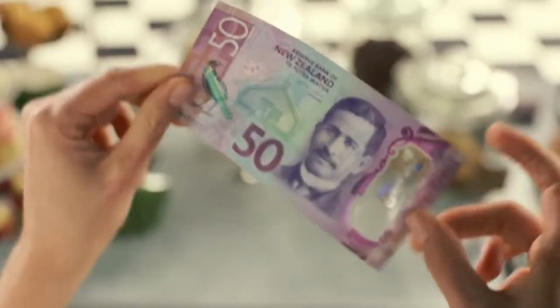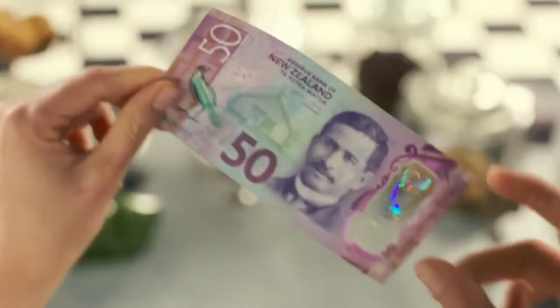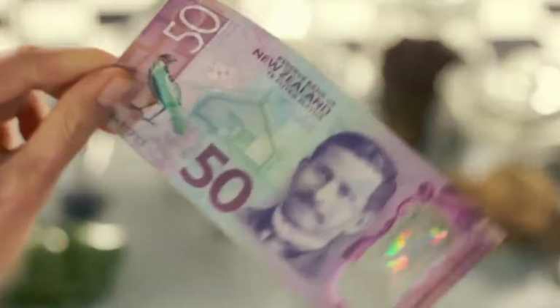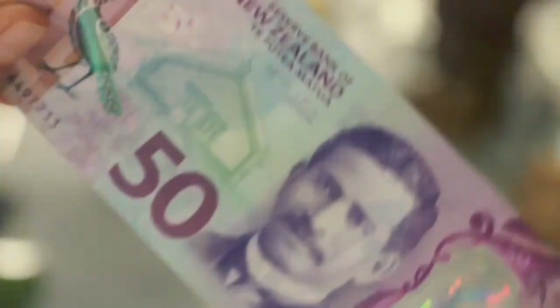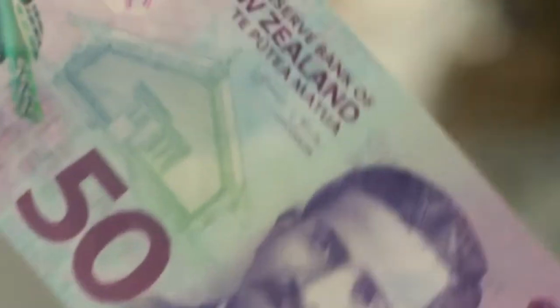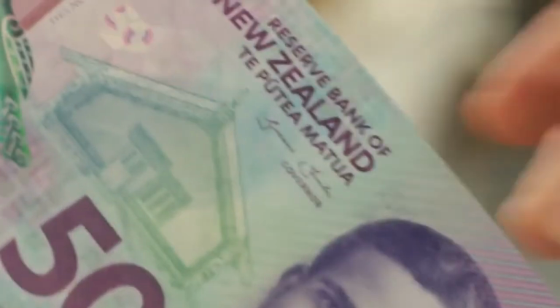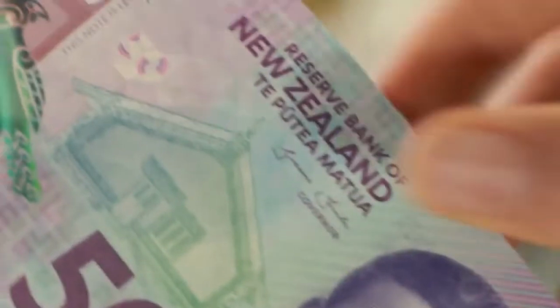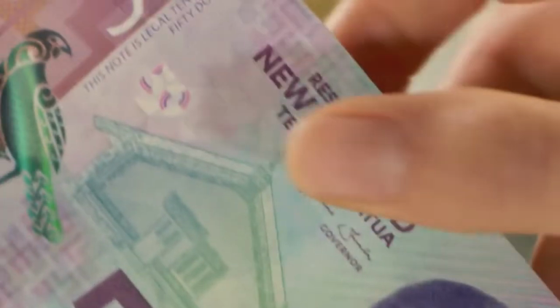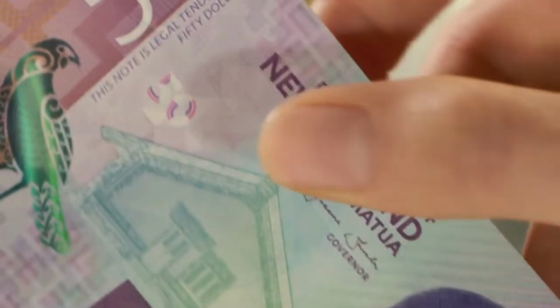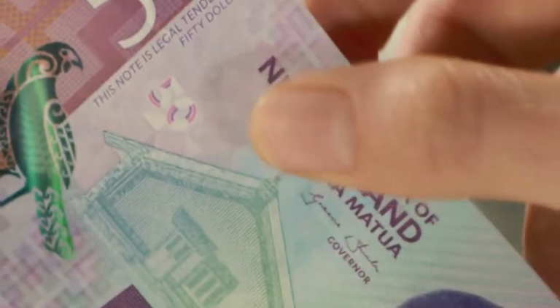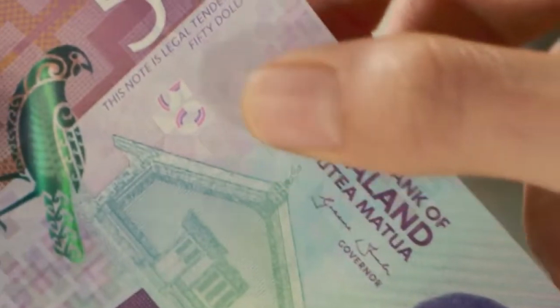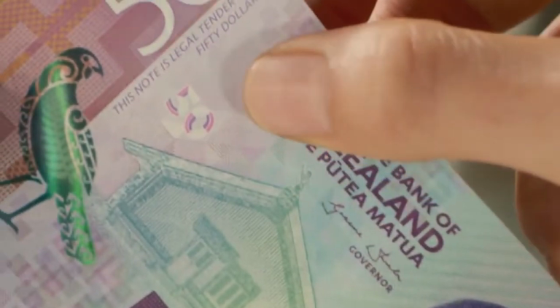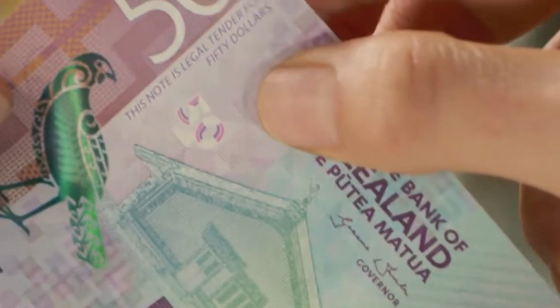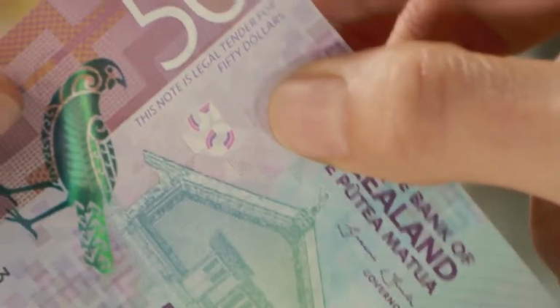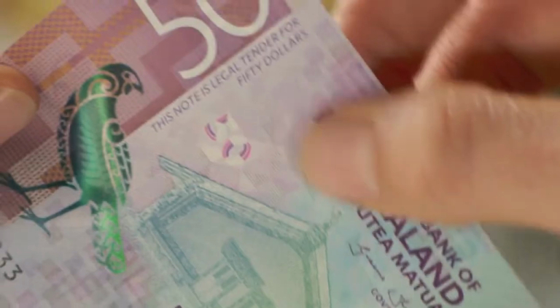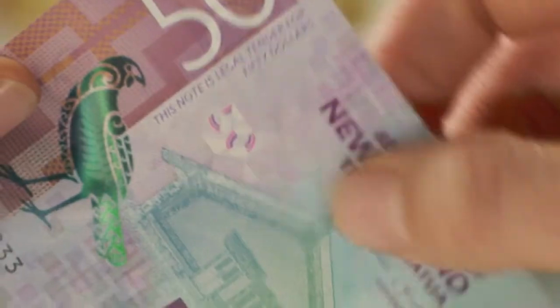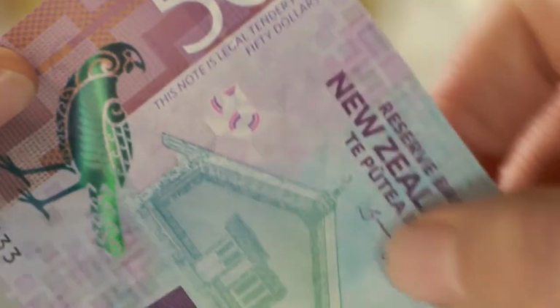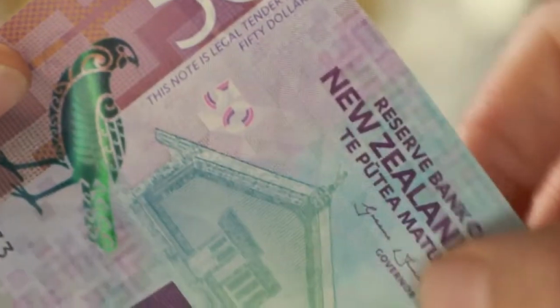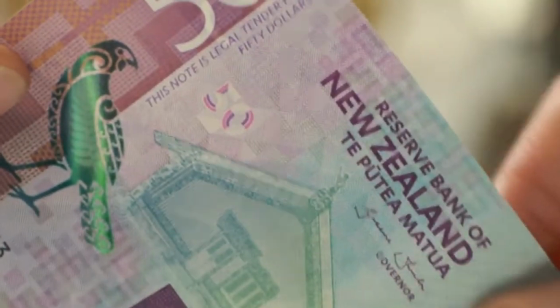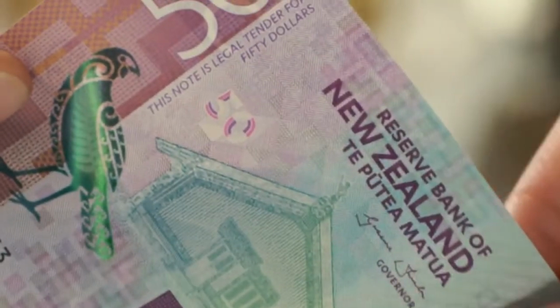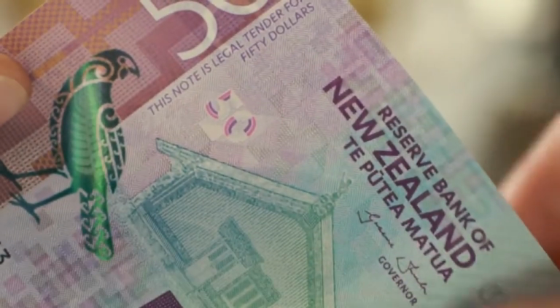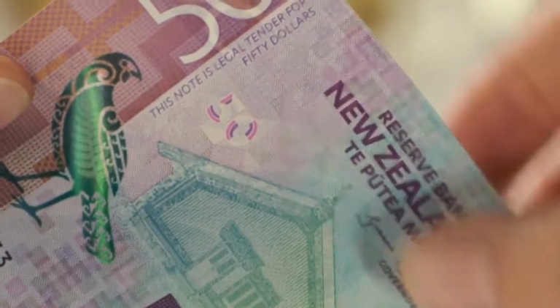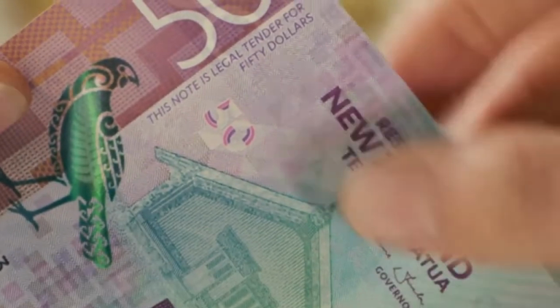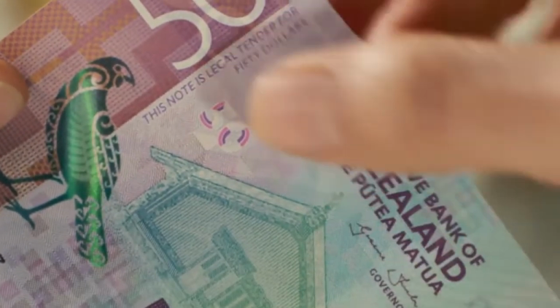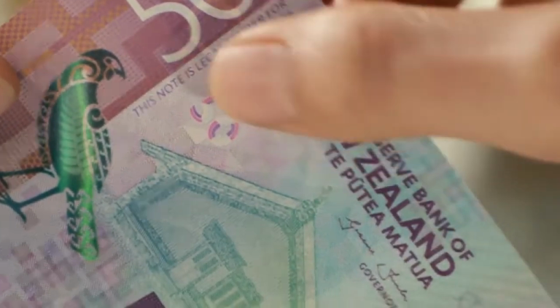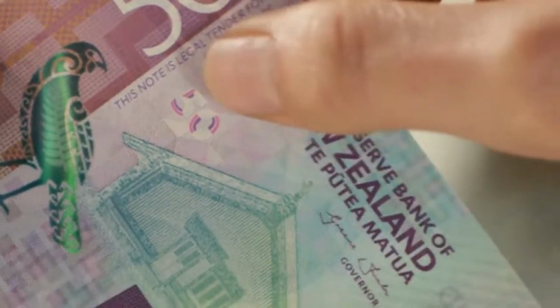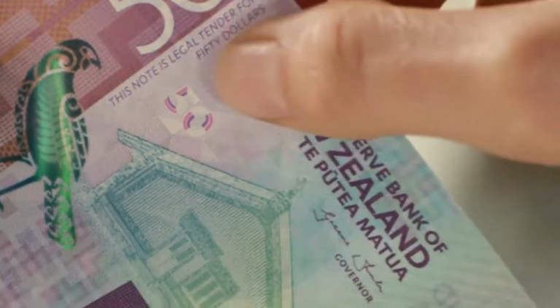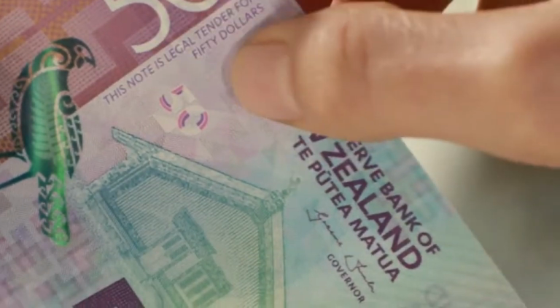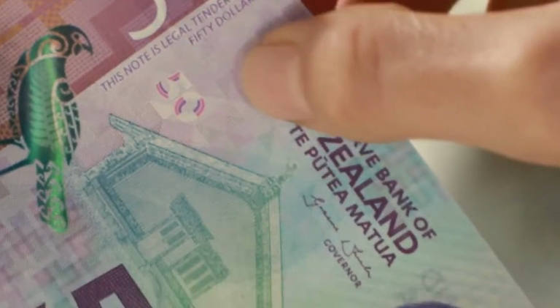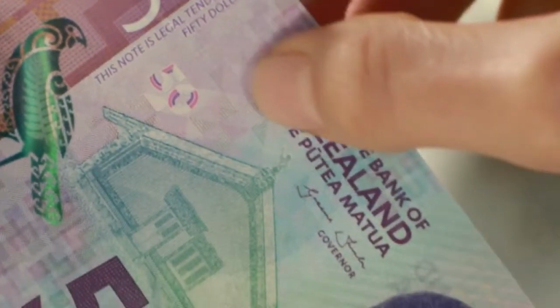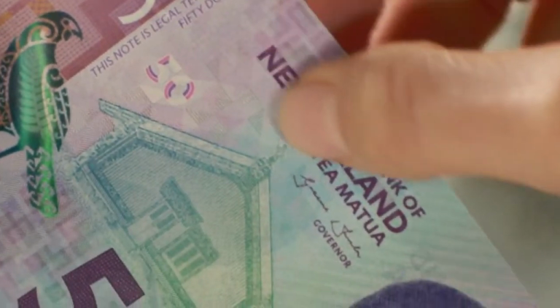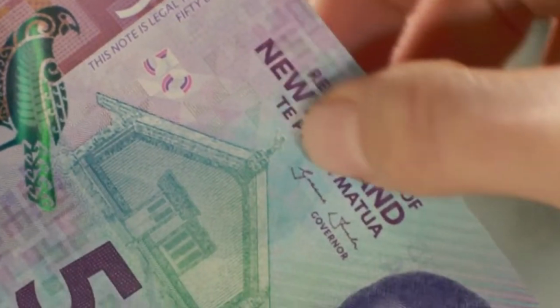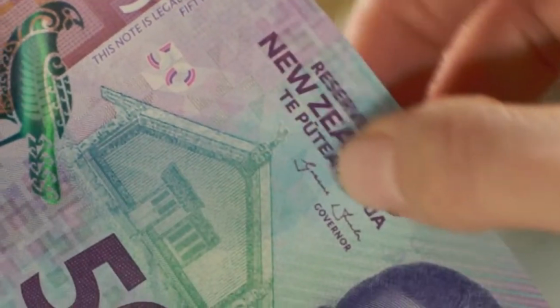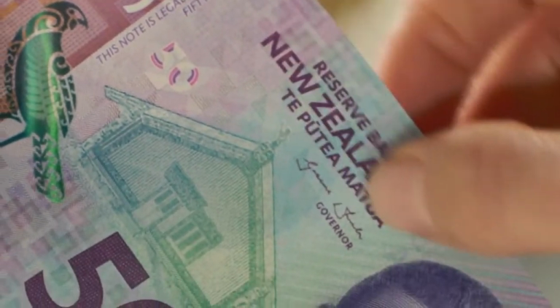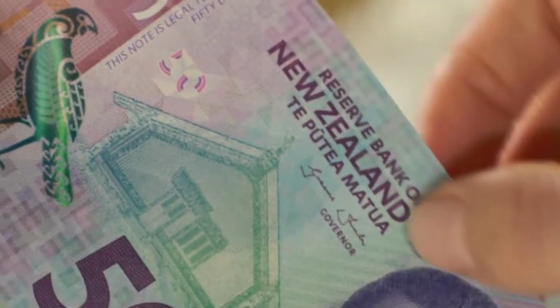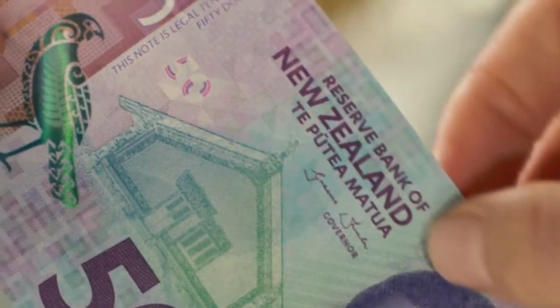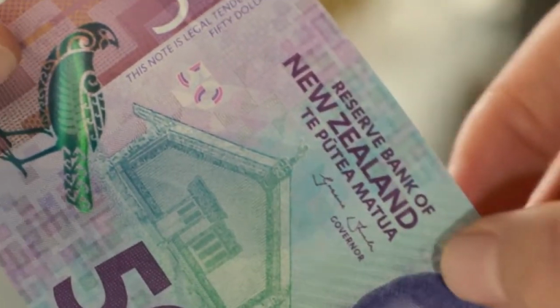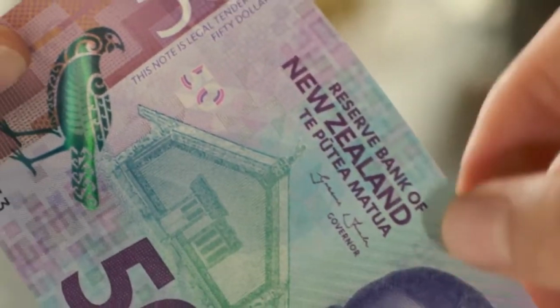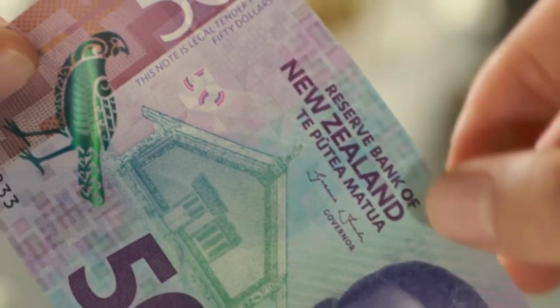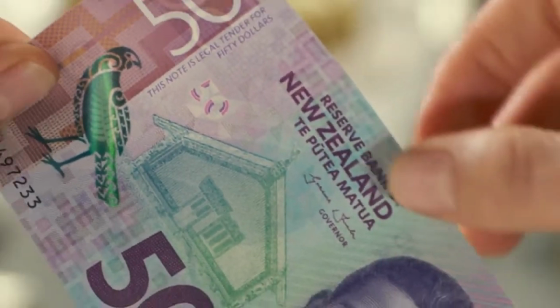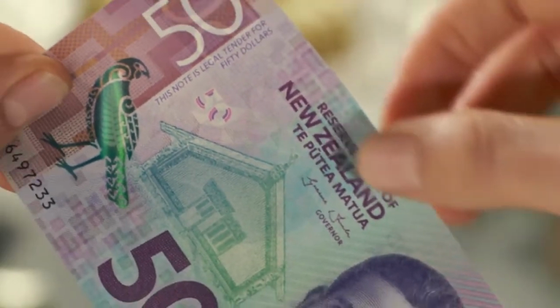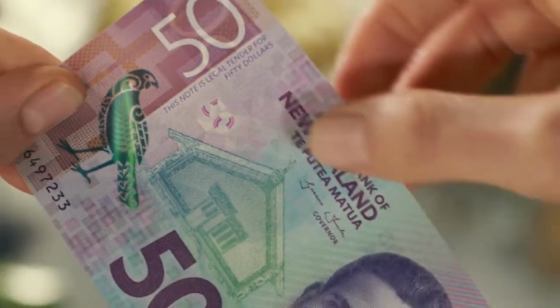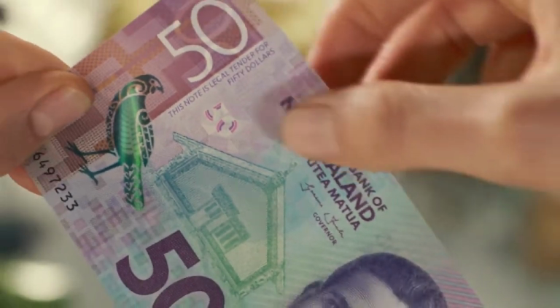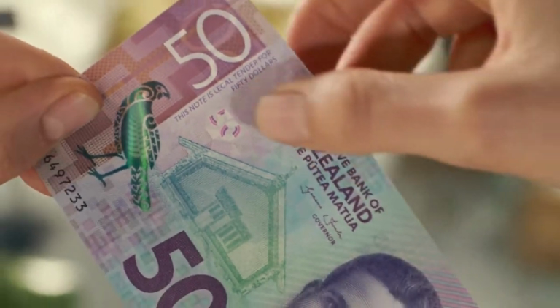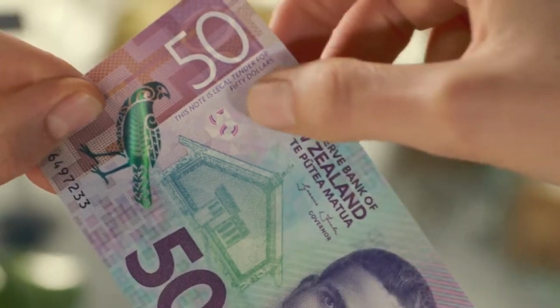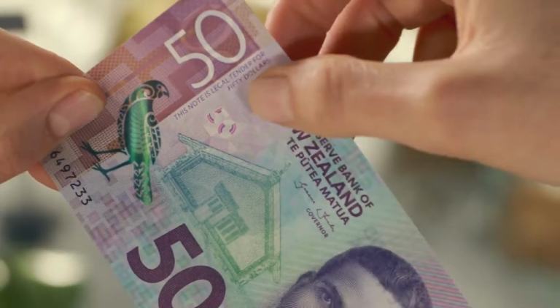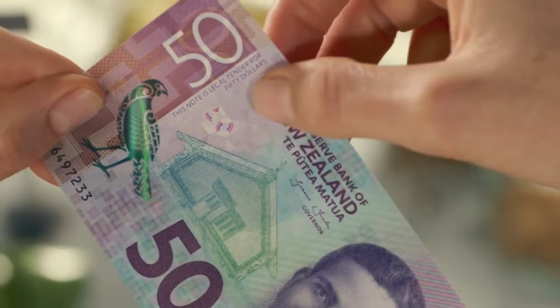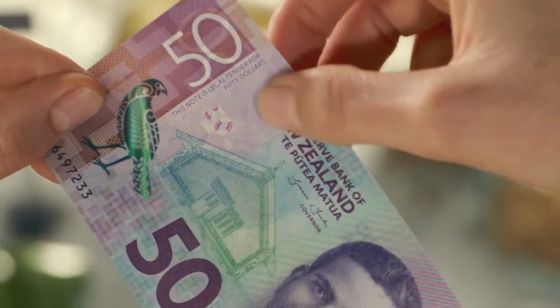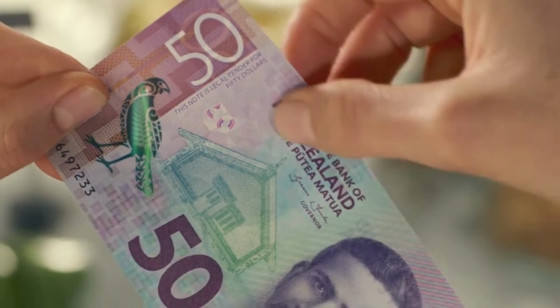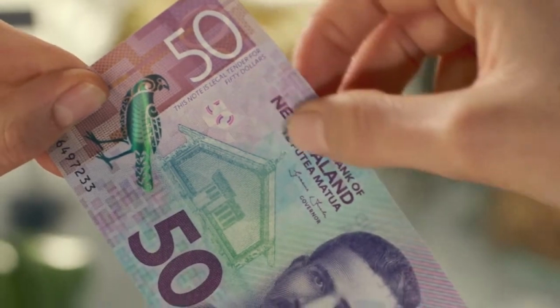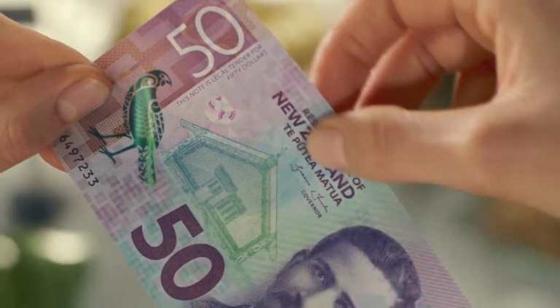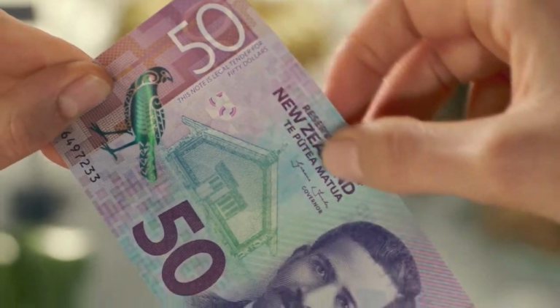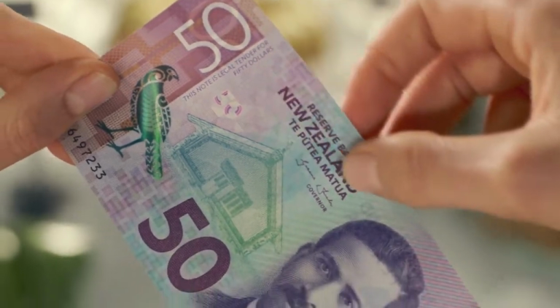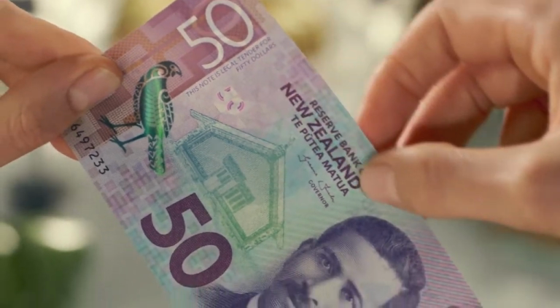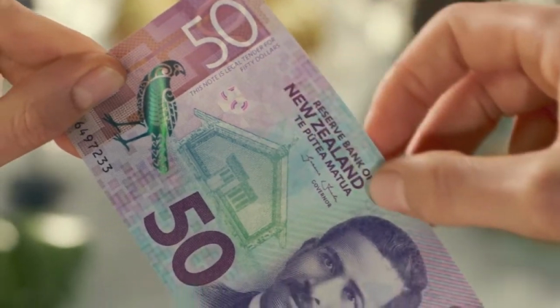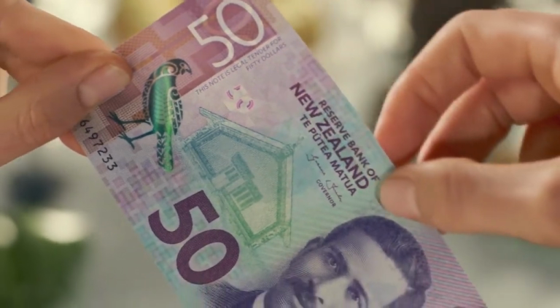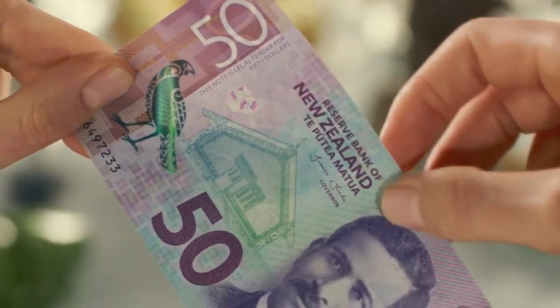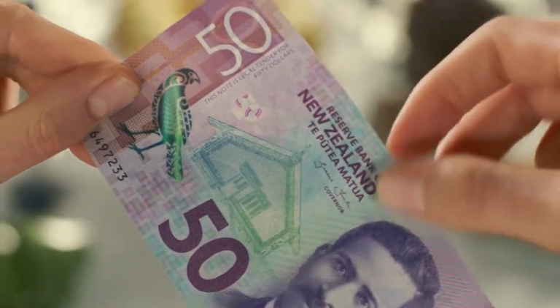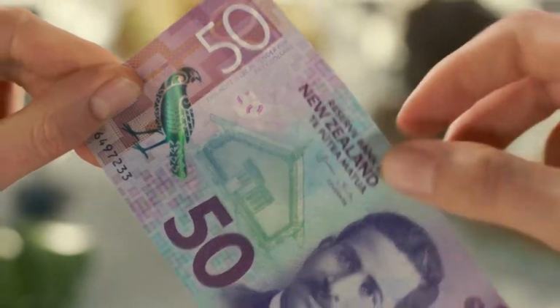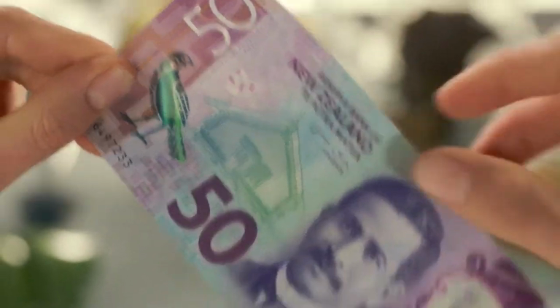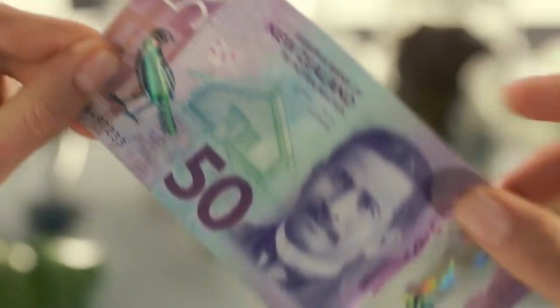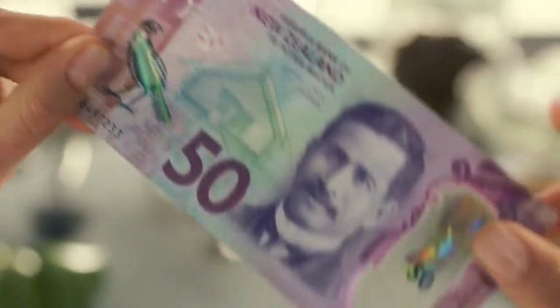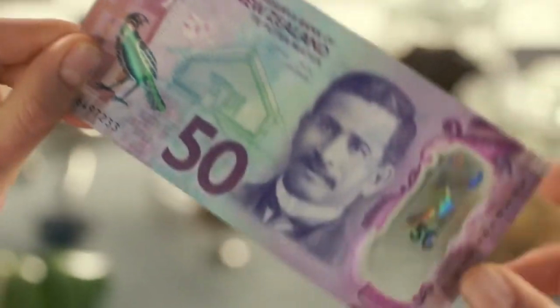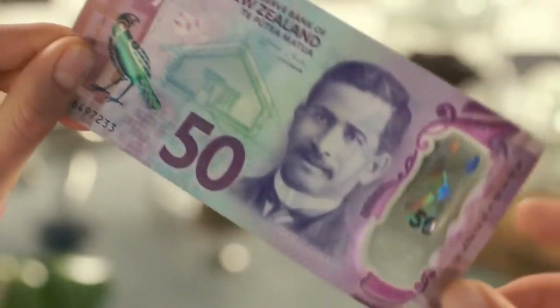Then feel the note. You should be able to feel raised ink on both the denomination and the letters at the top.